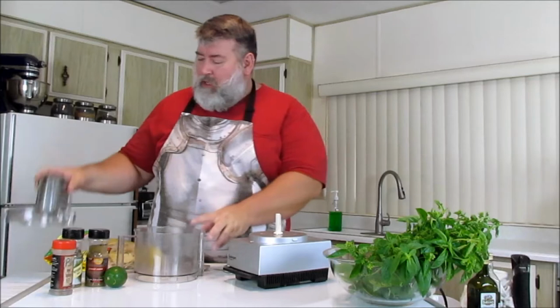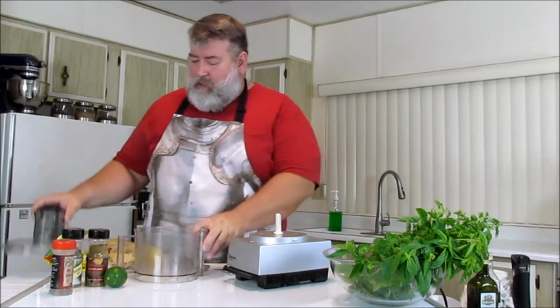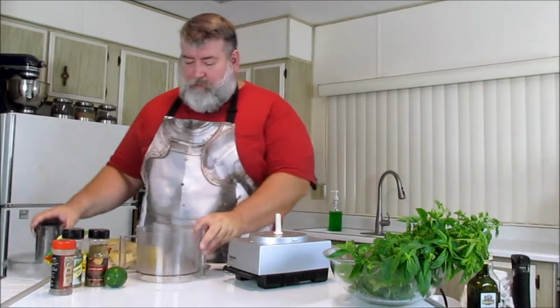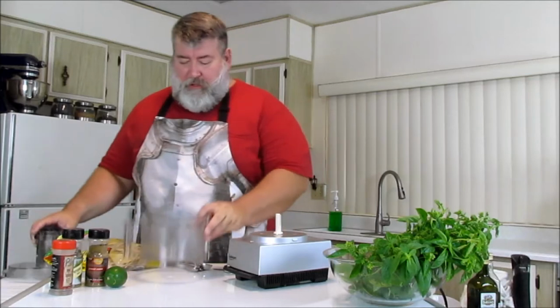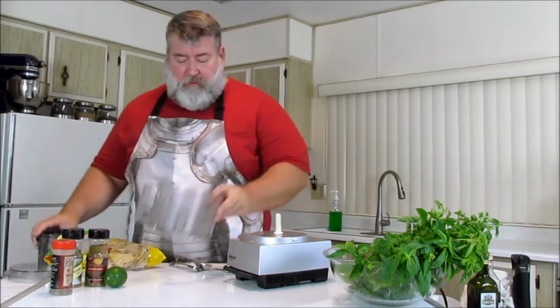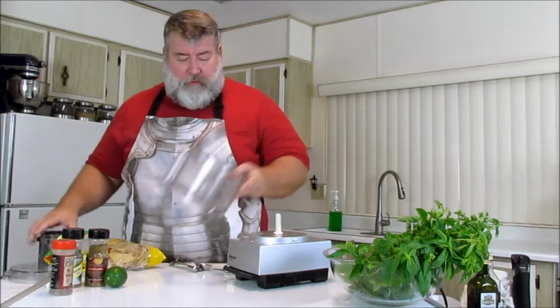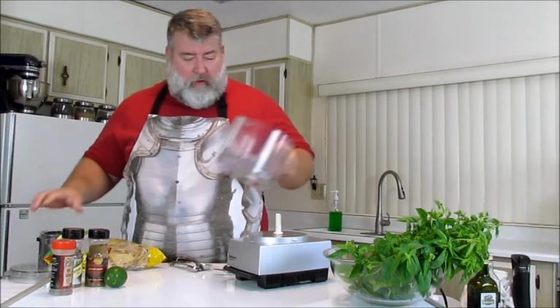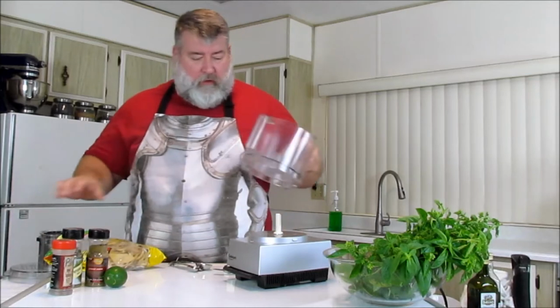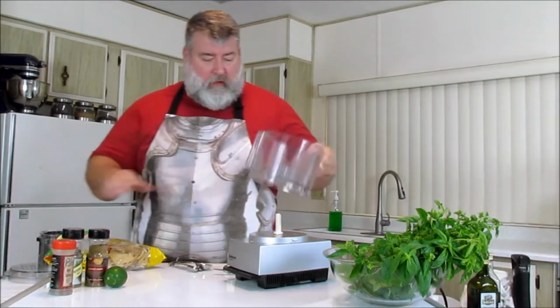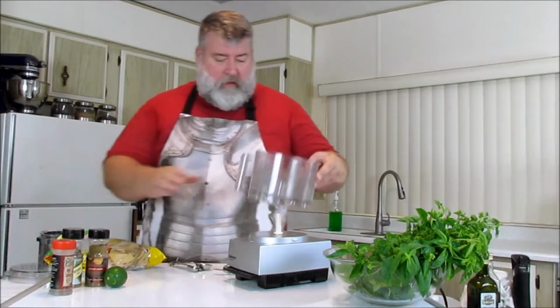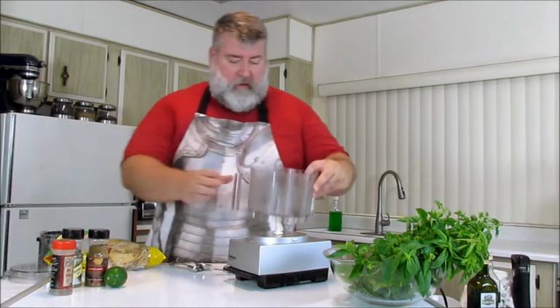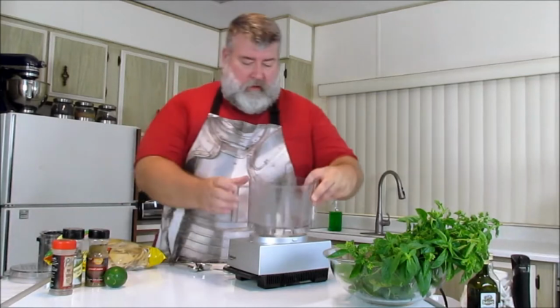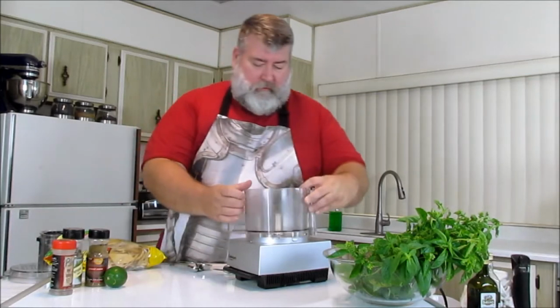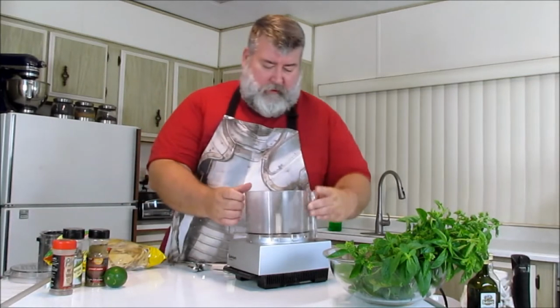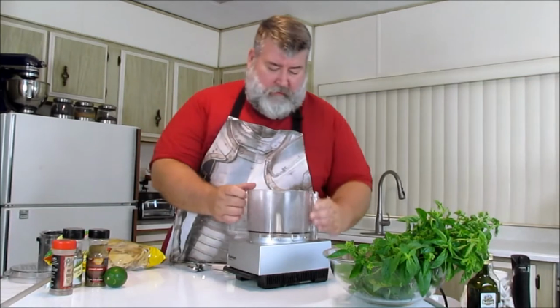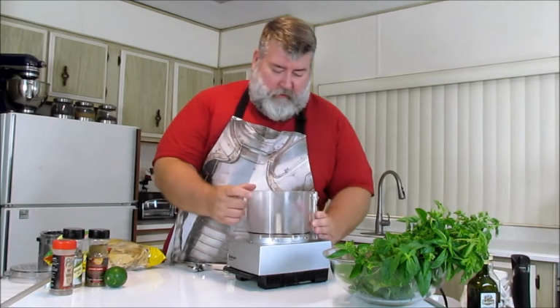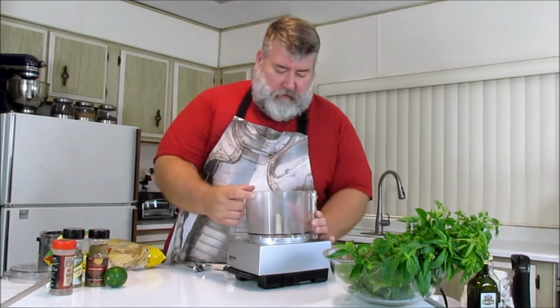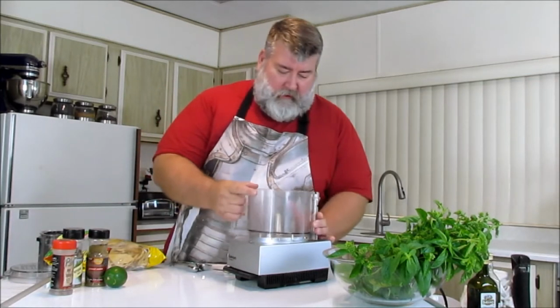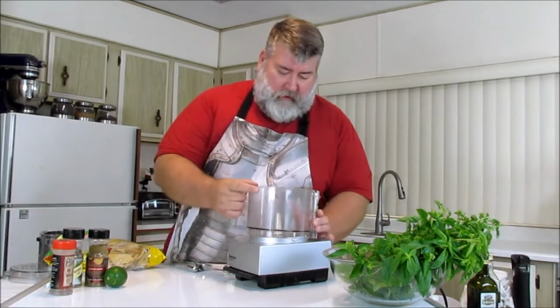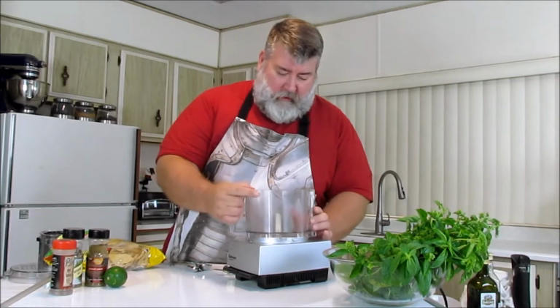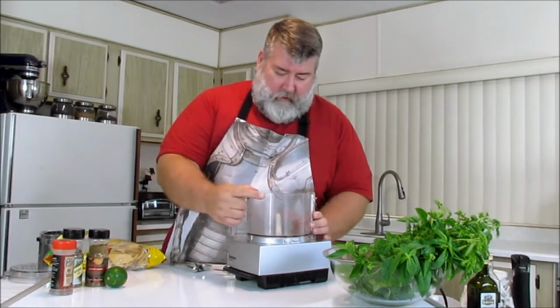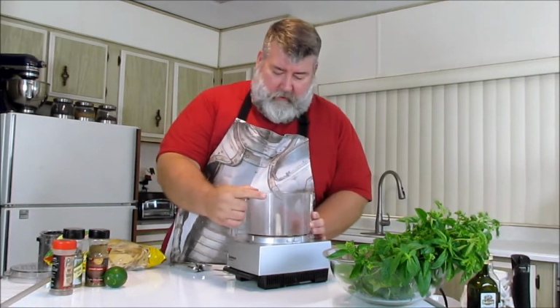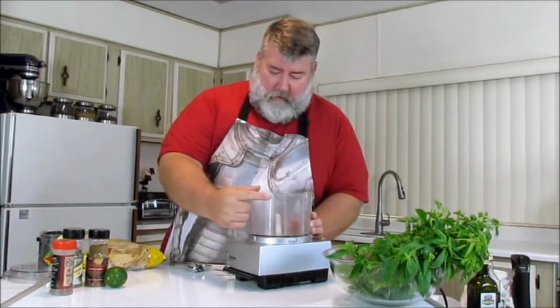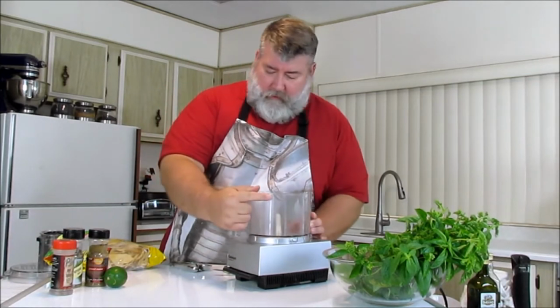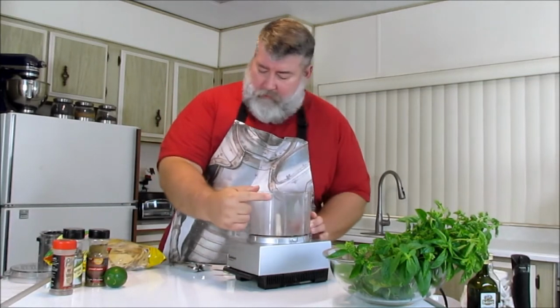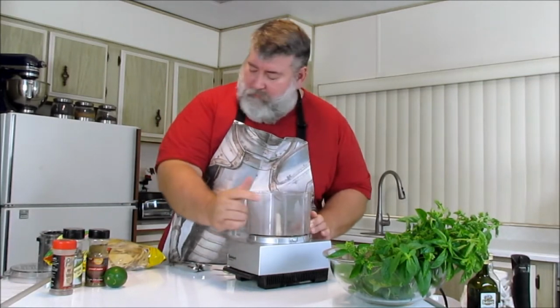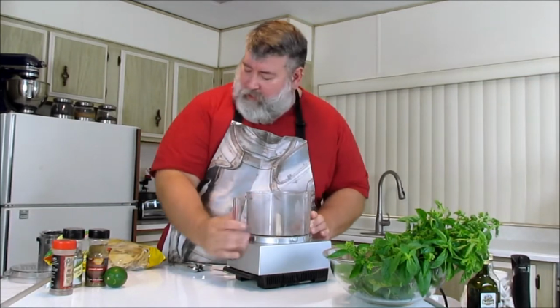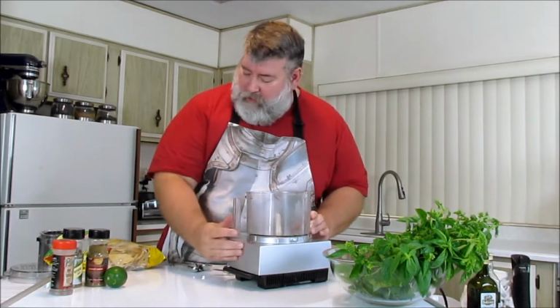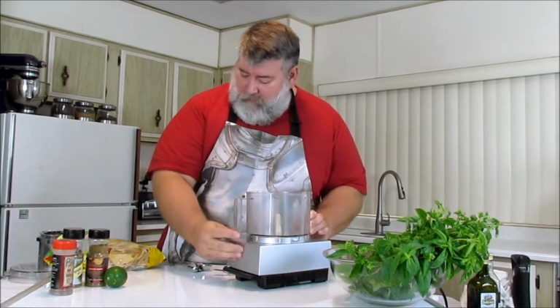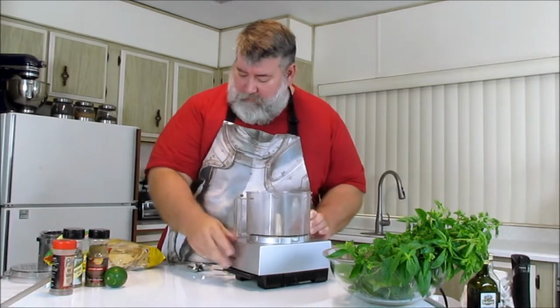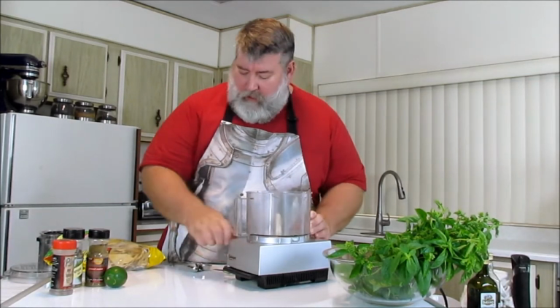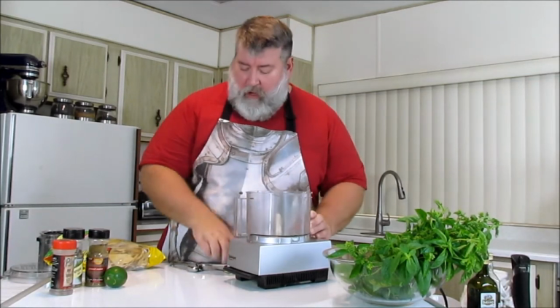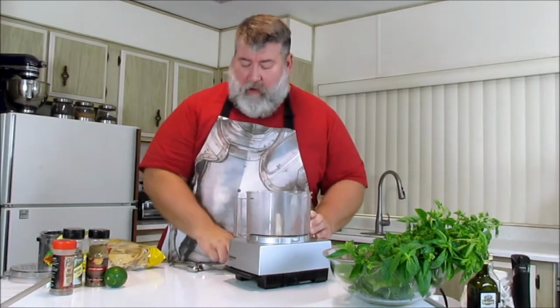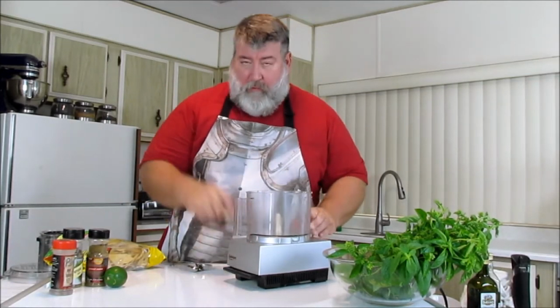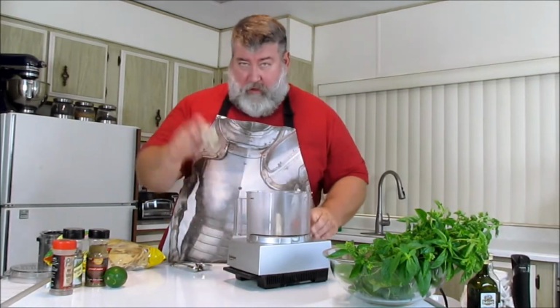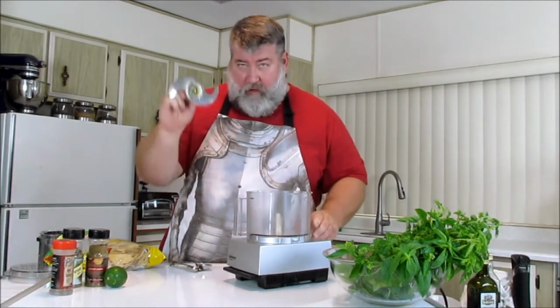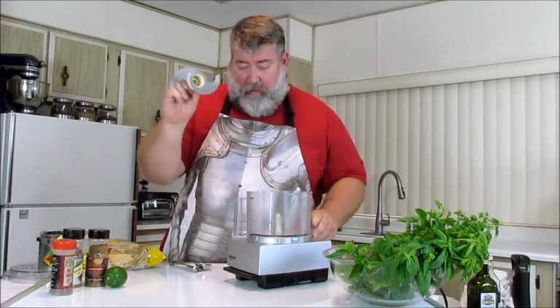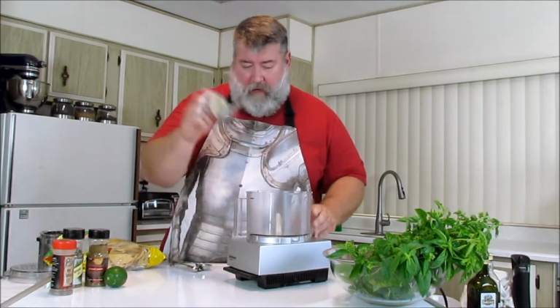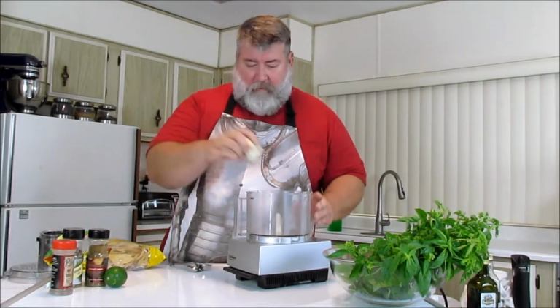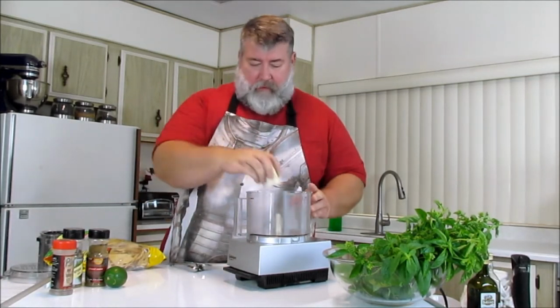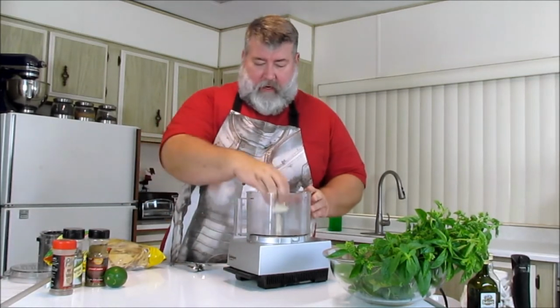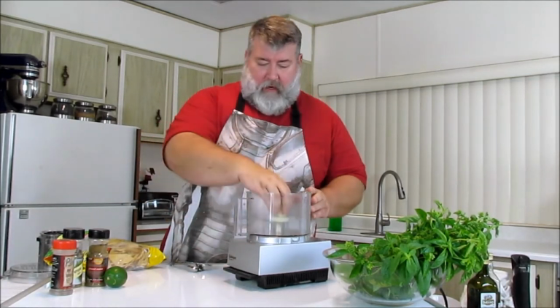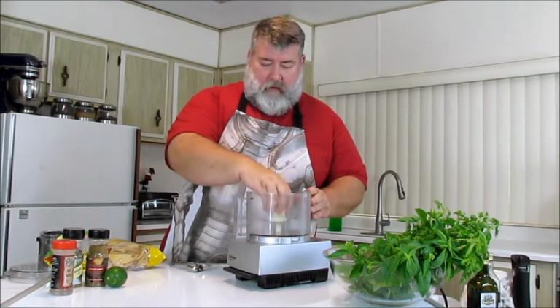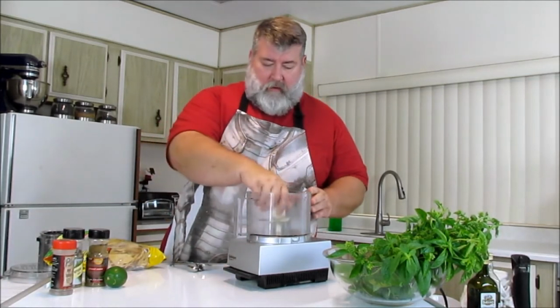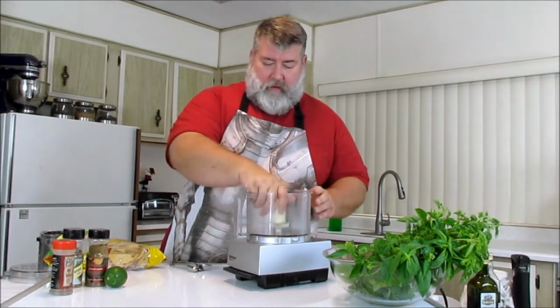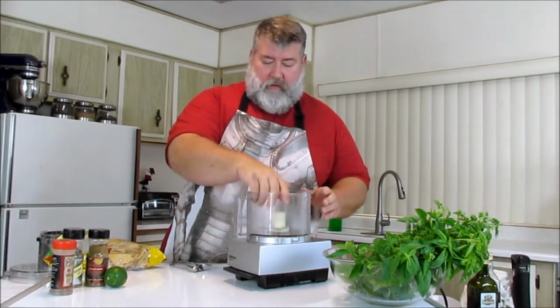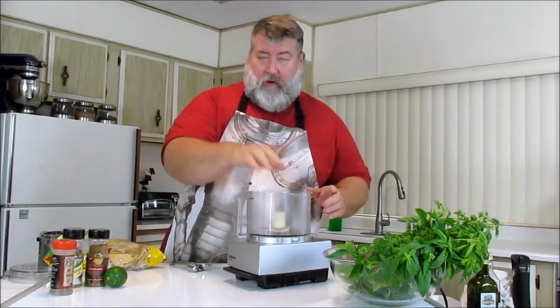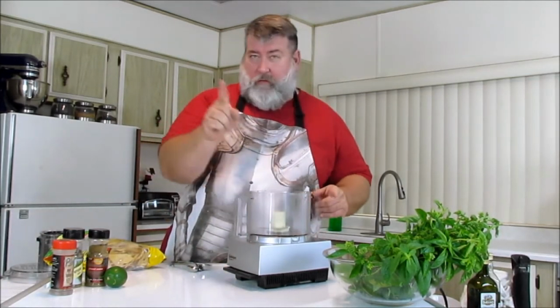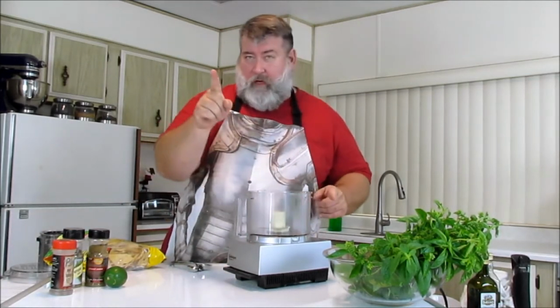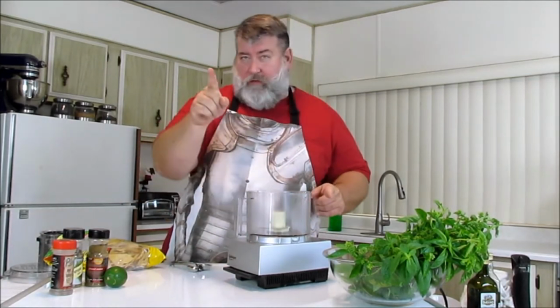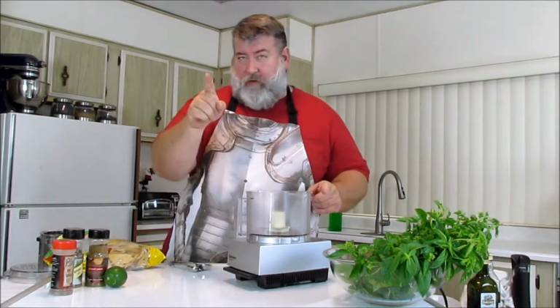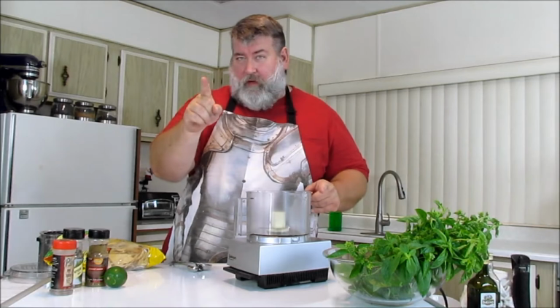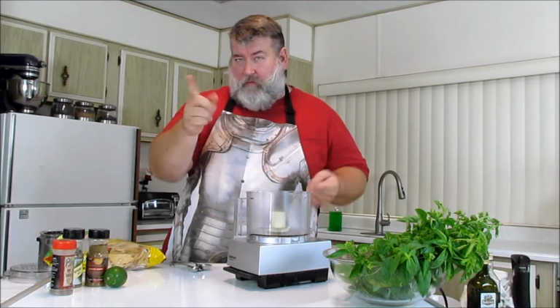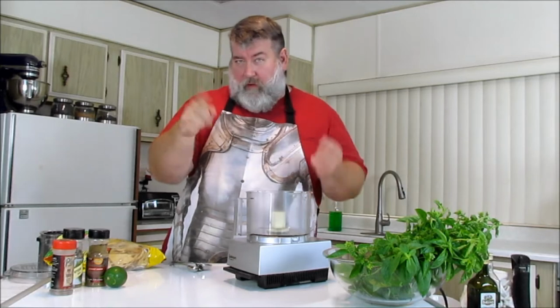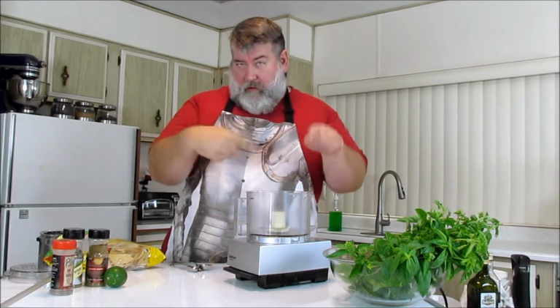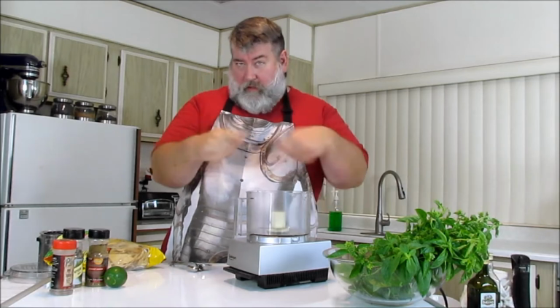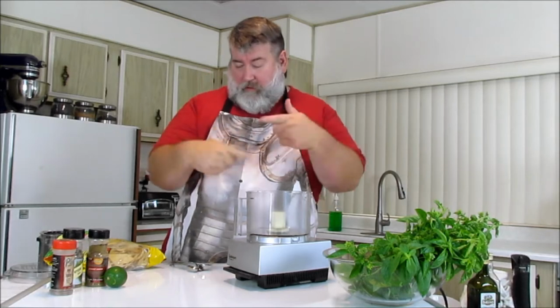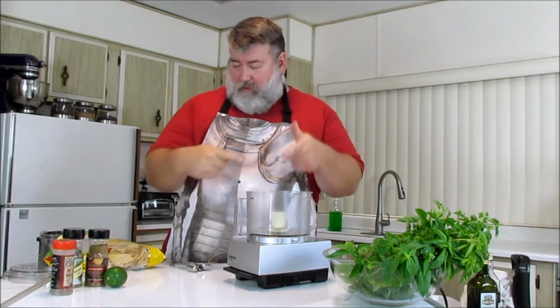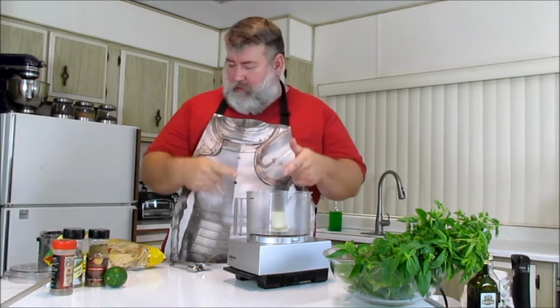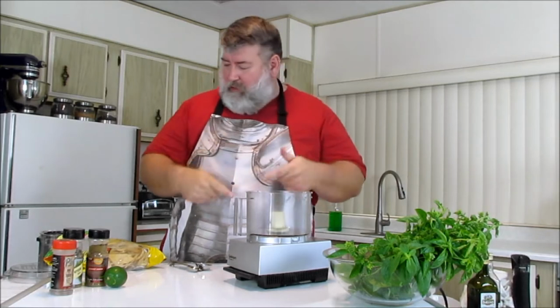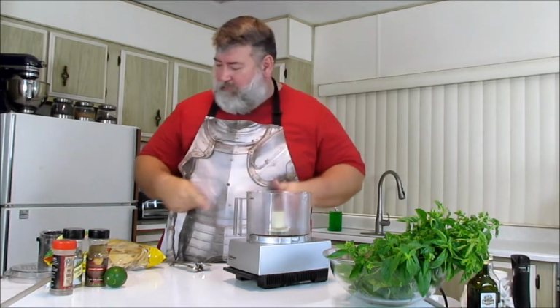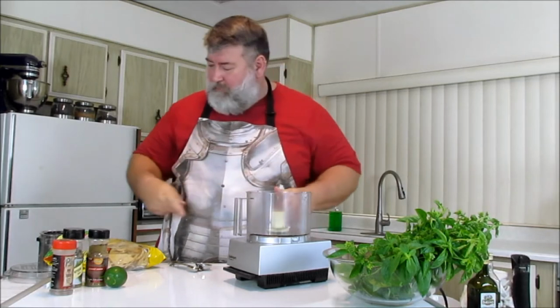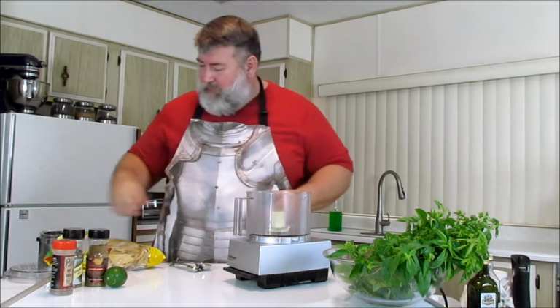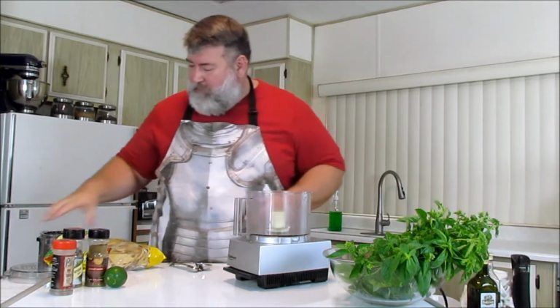Put your bowl on the food processor, put on your main blade. You've already watched video one, right? So this is all familiar.